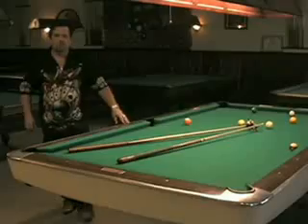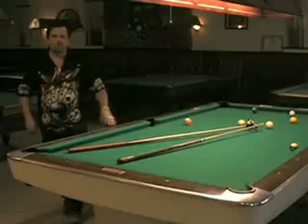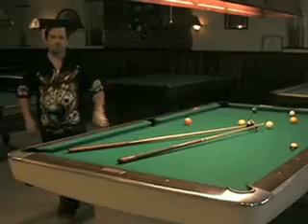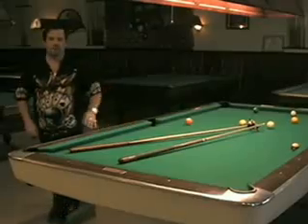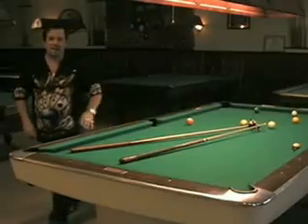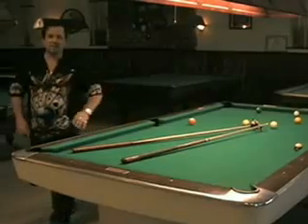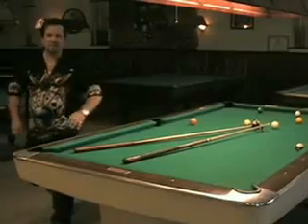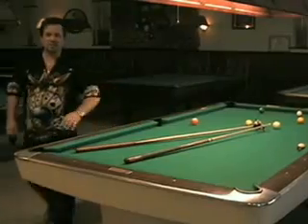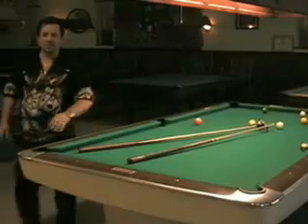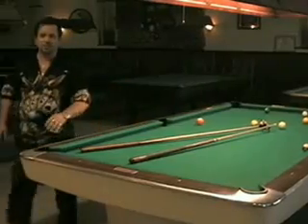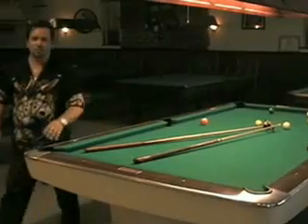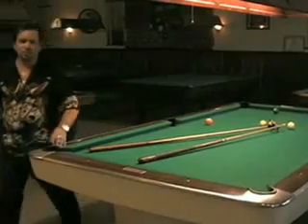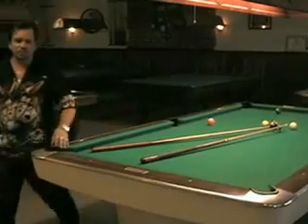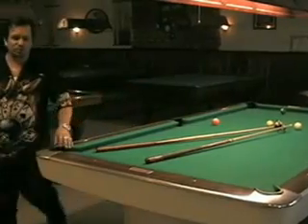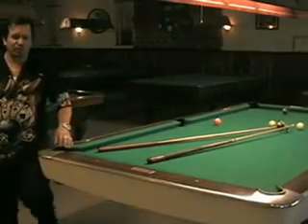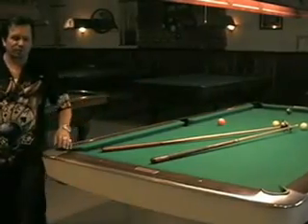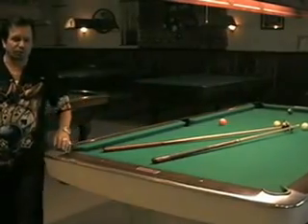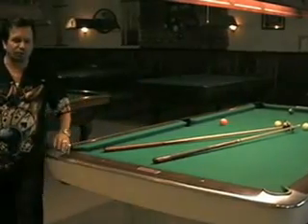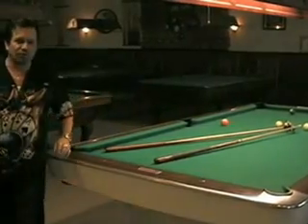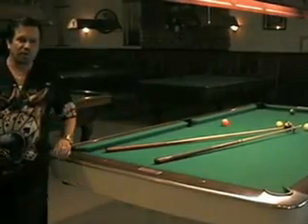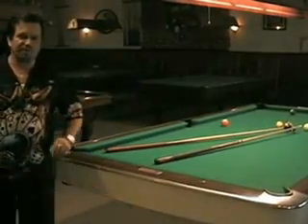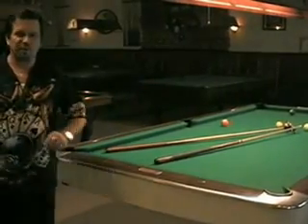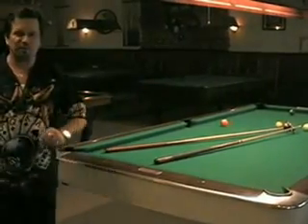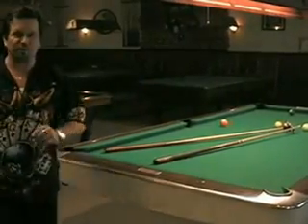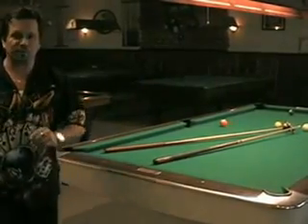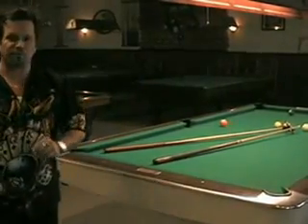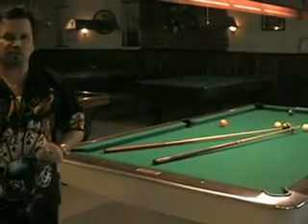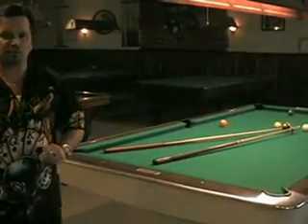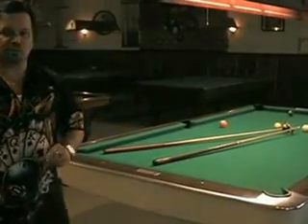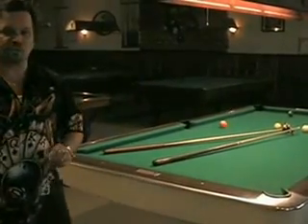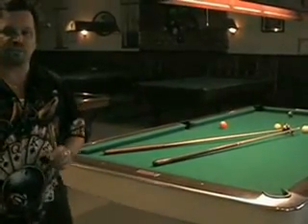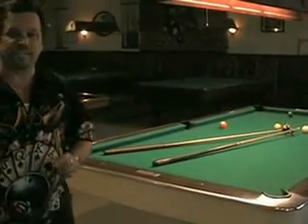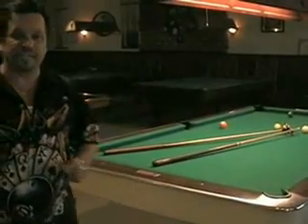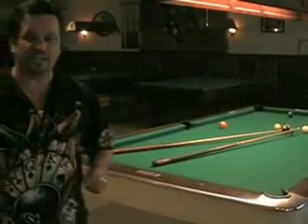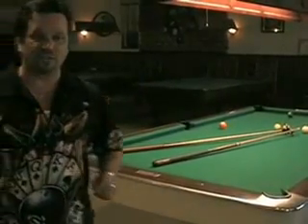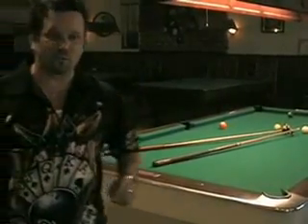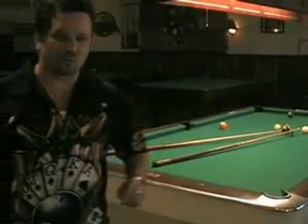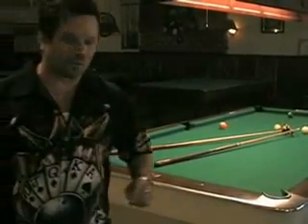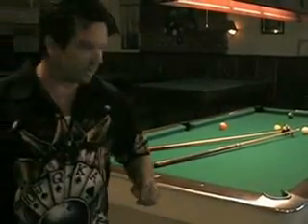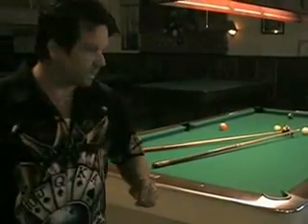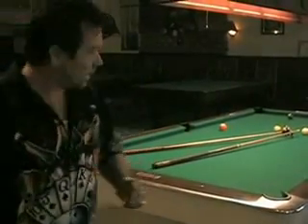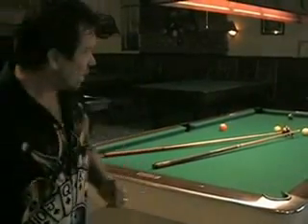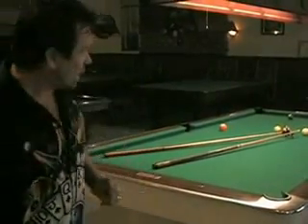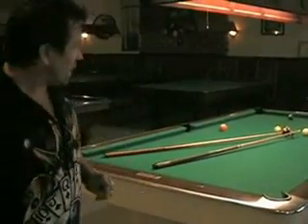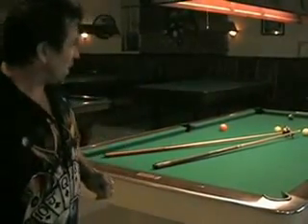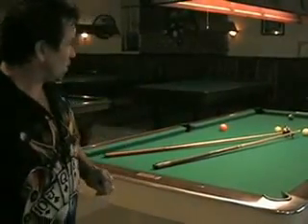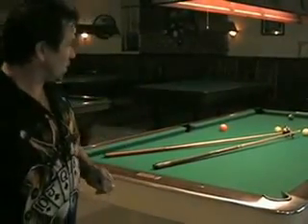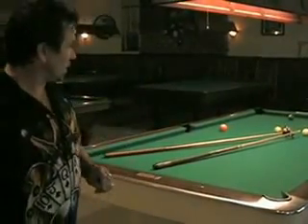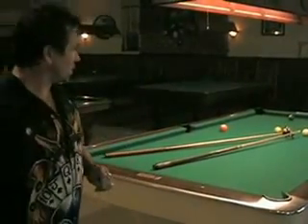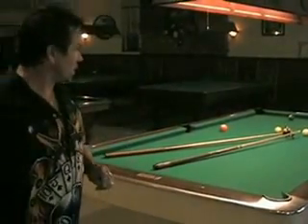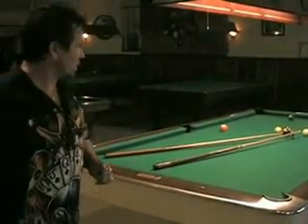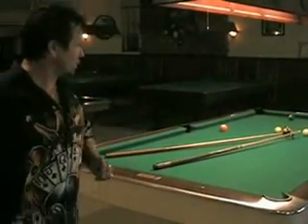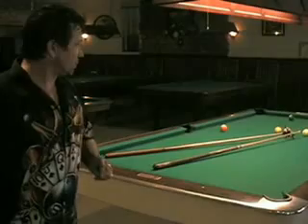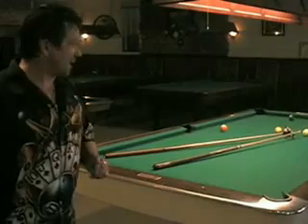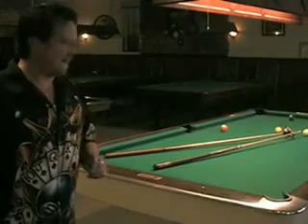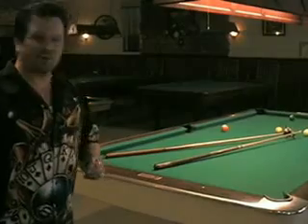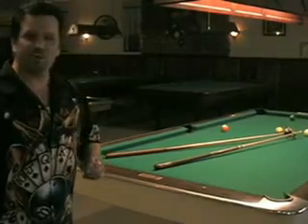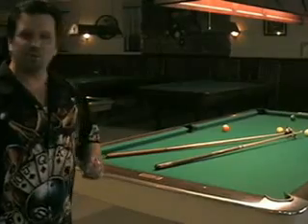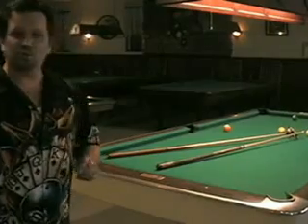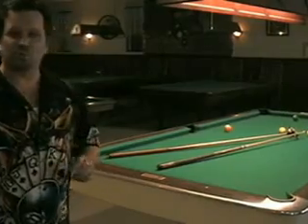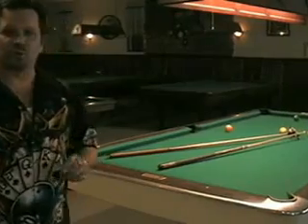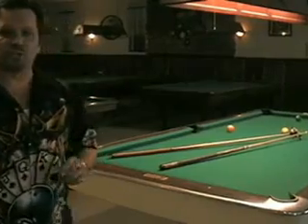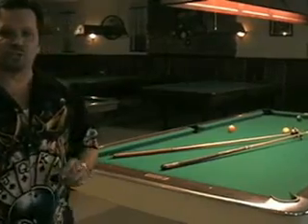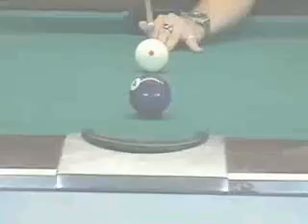Welcome back to Dean's Pool Tips here at Q Time Family Billiards in Covina, California. We're going to talk a little bit about how to use a bridge.